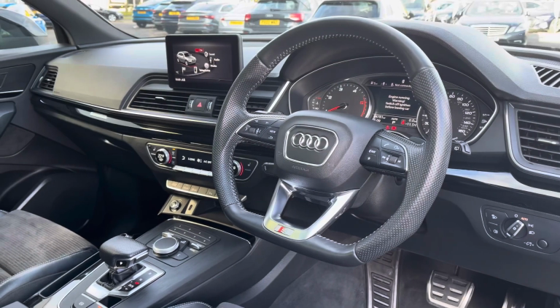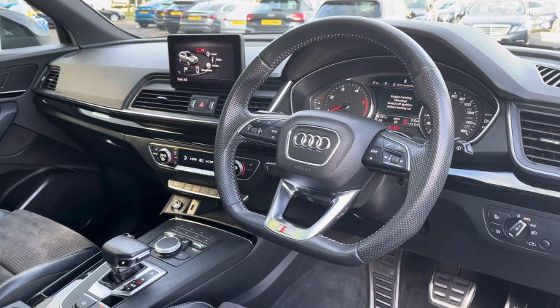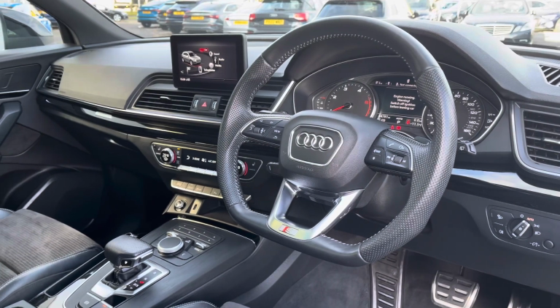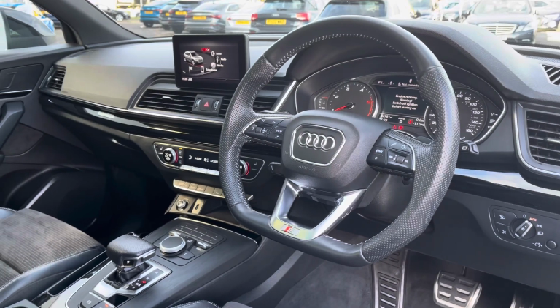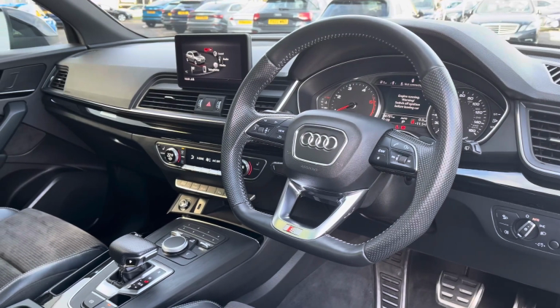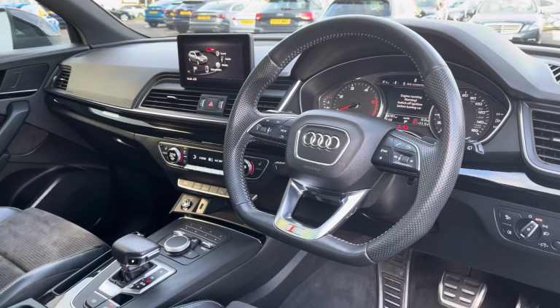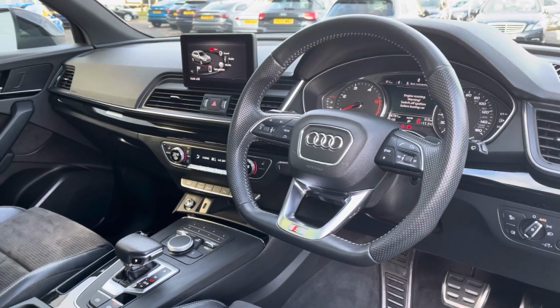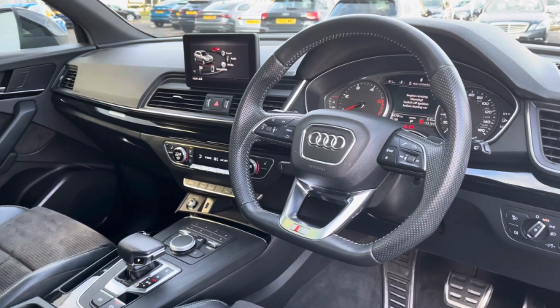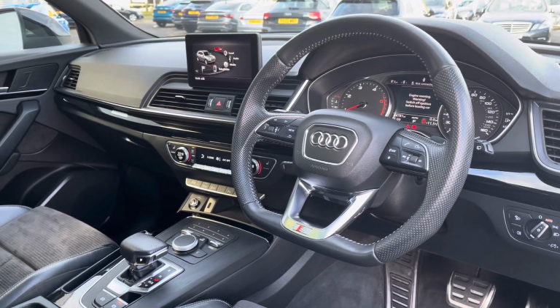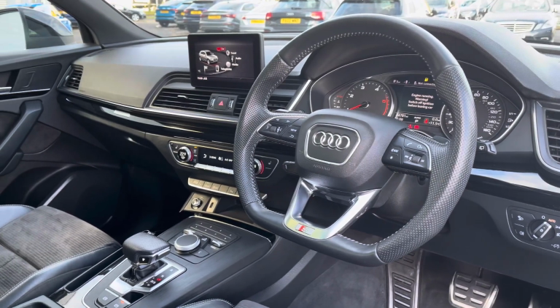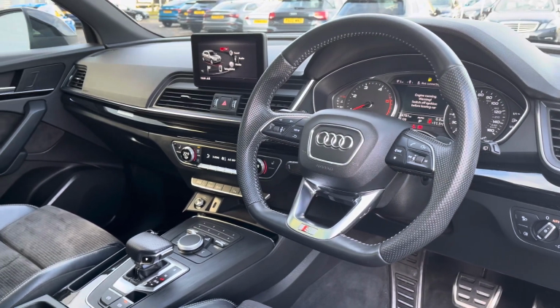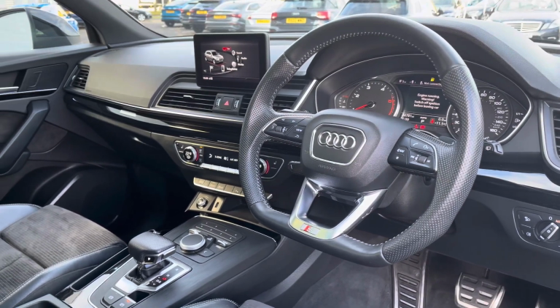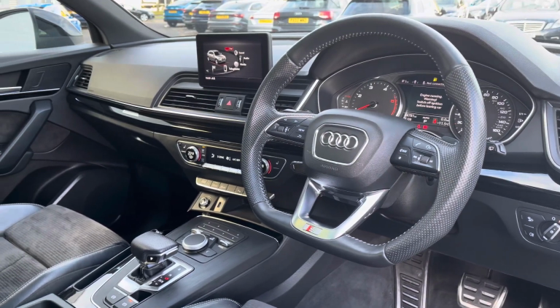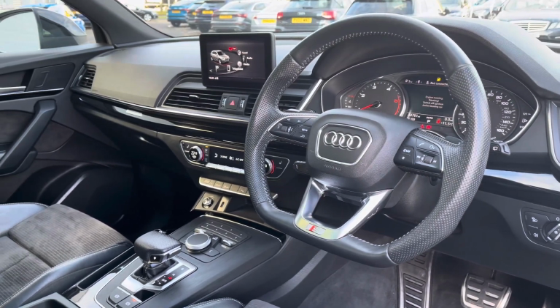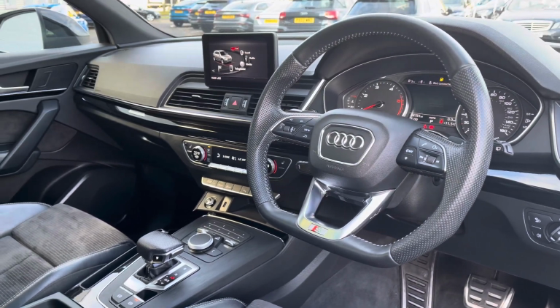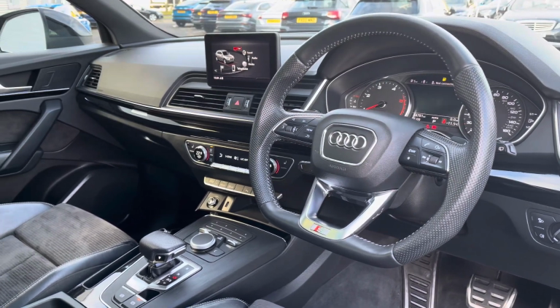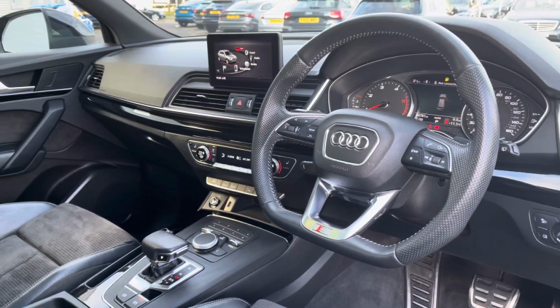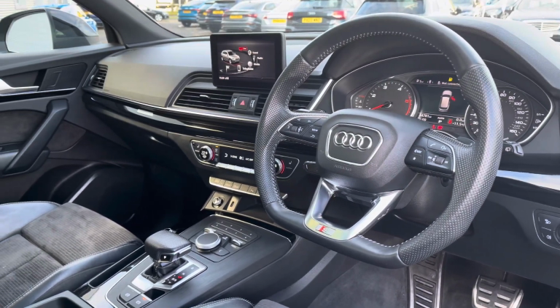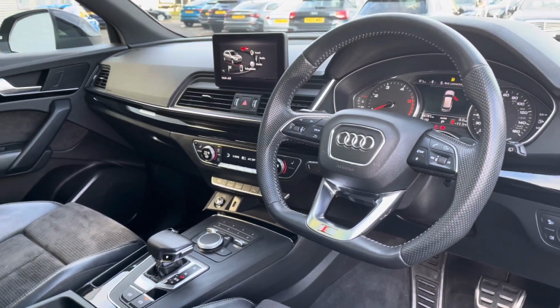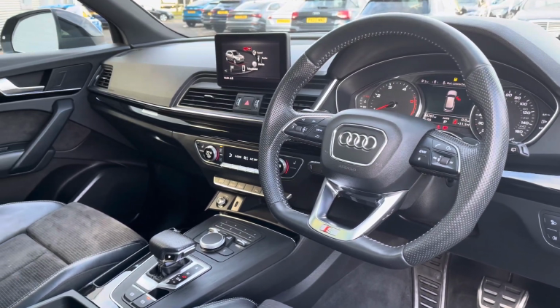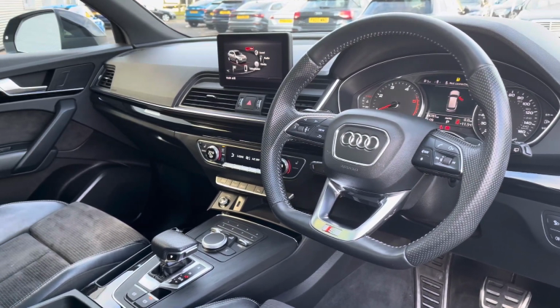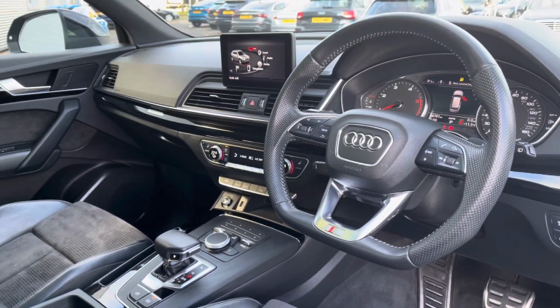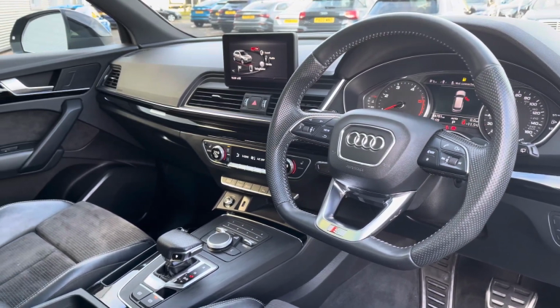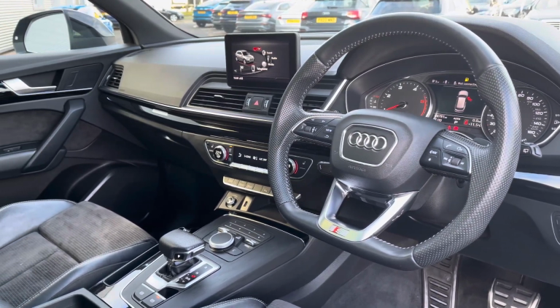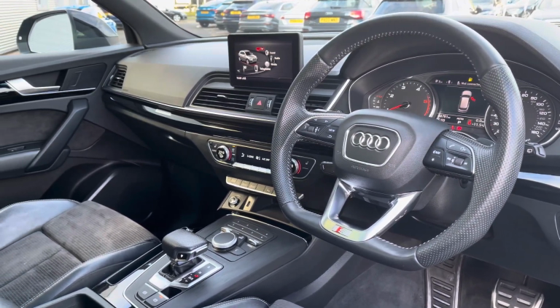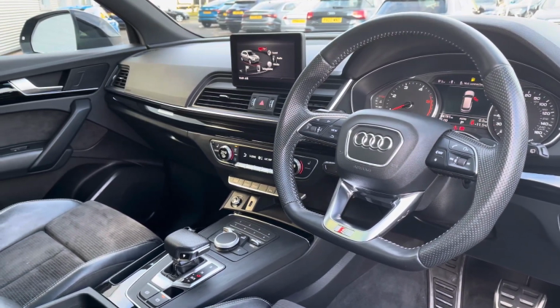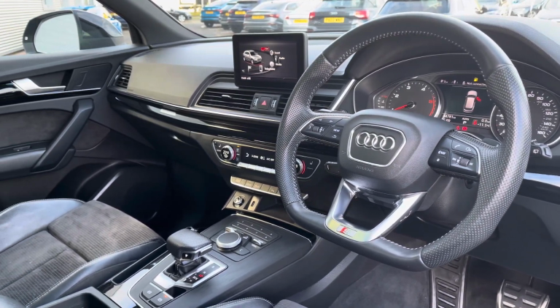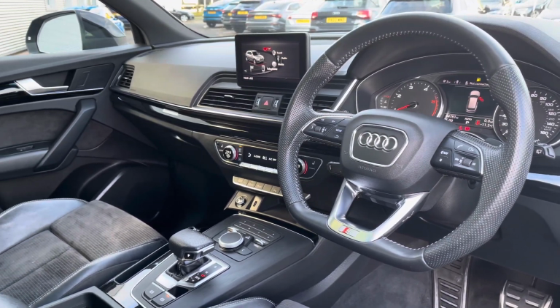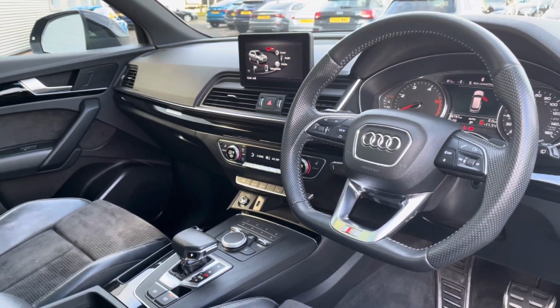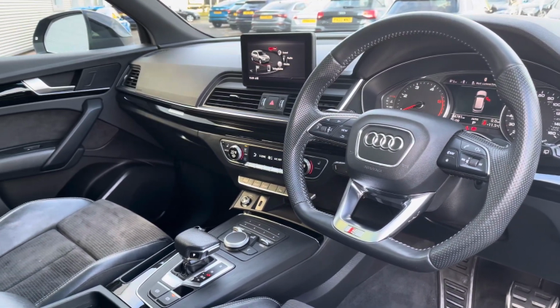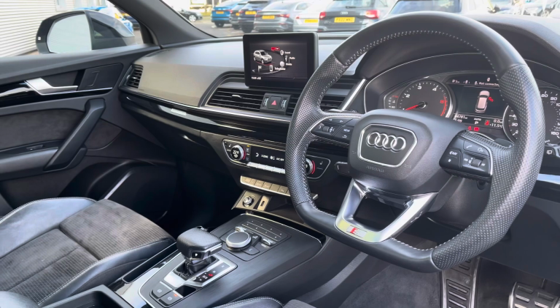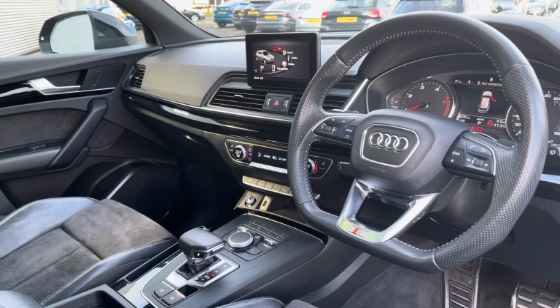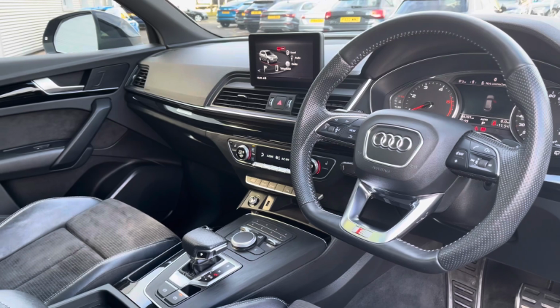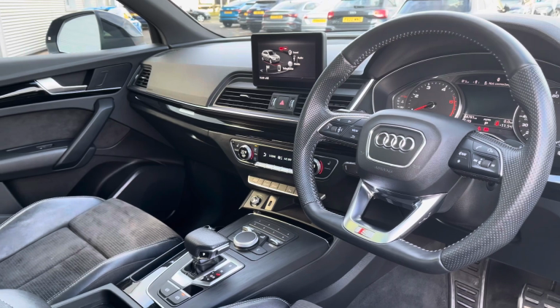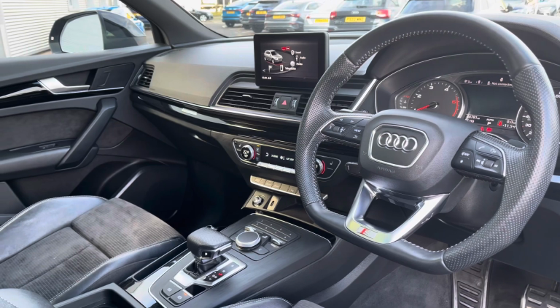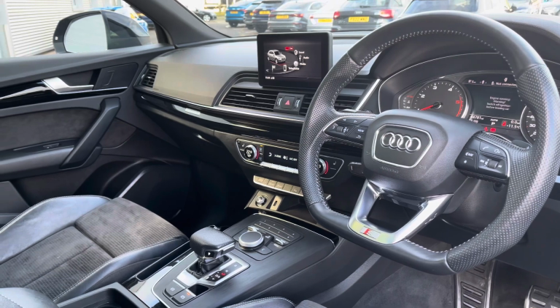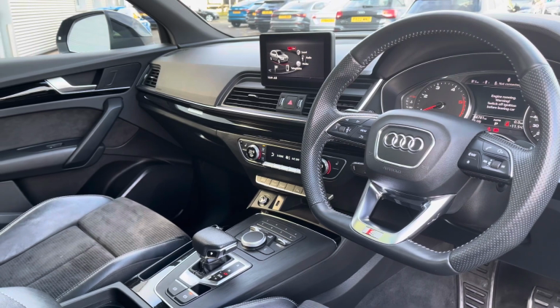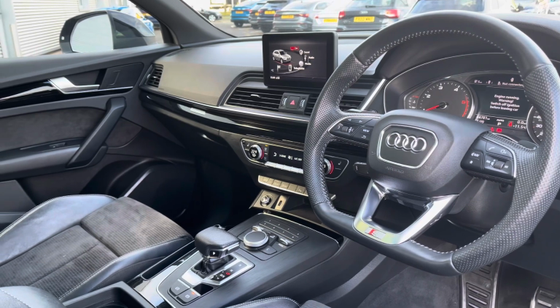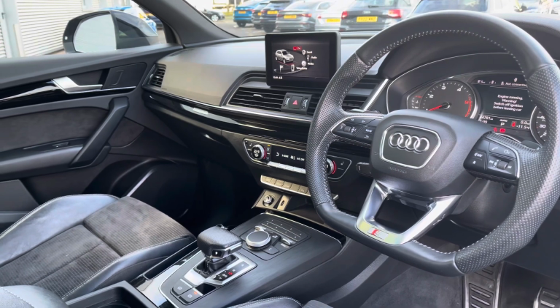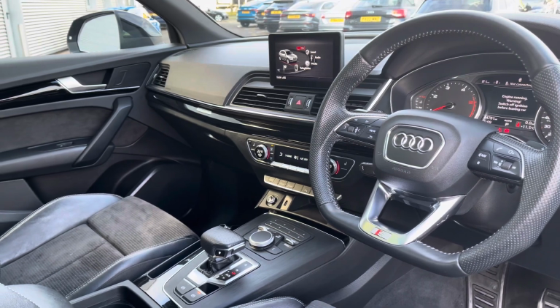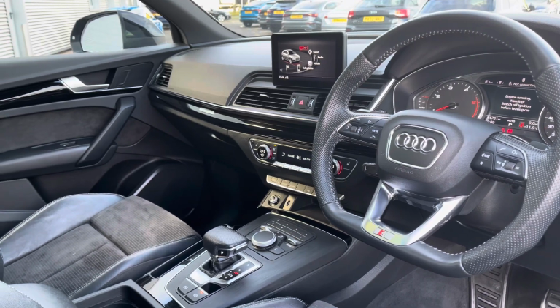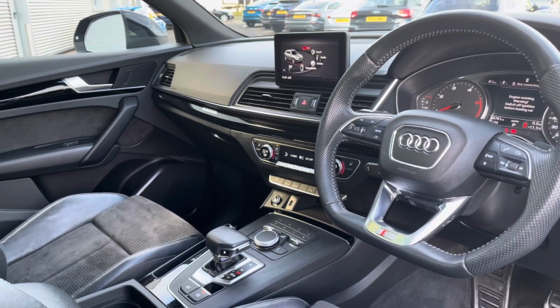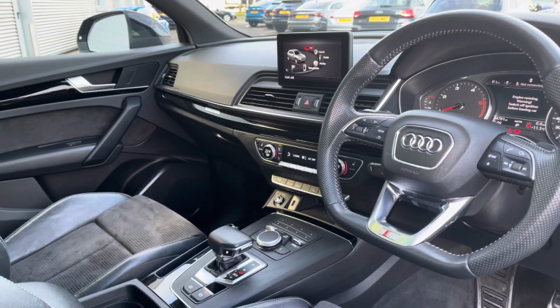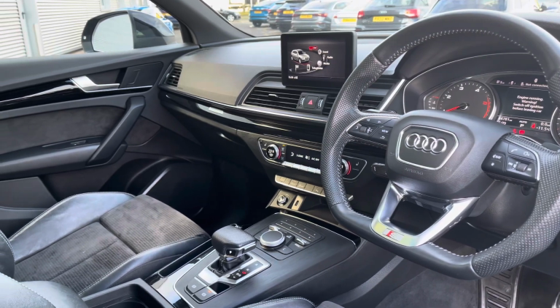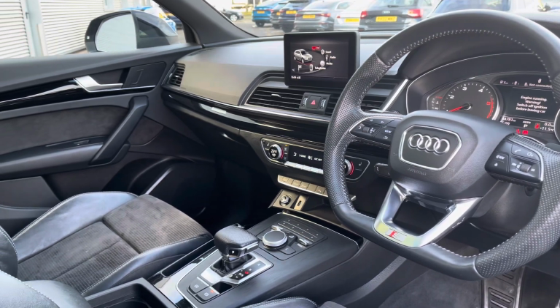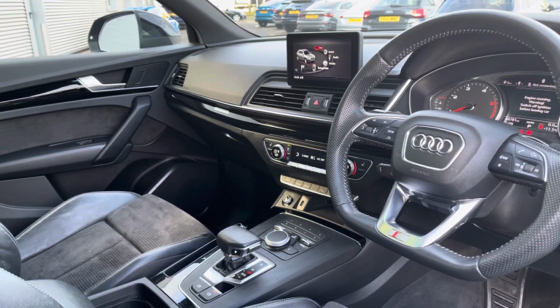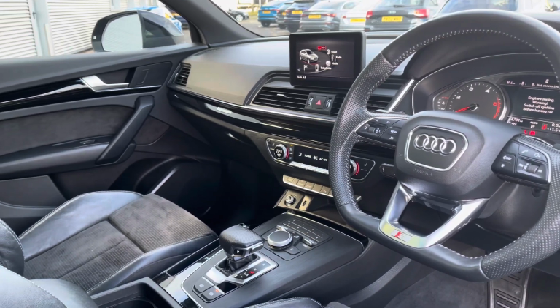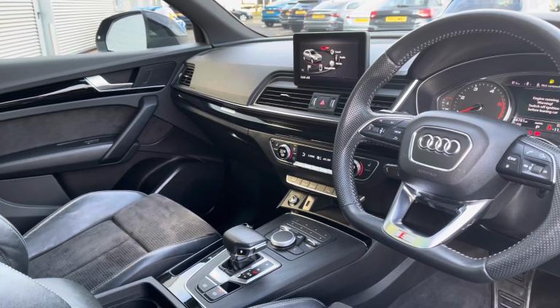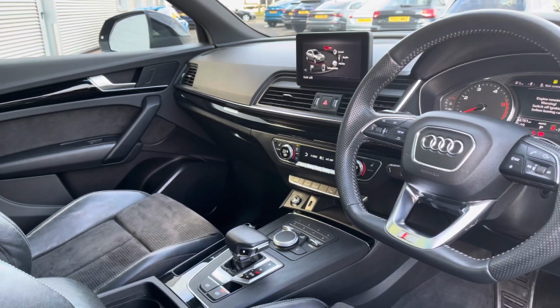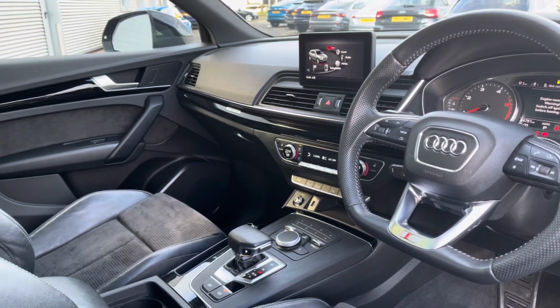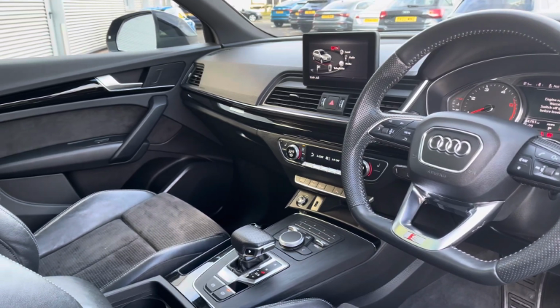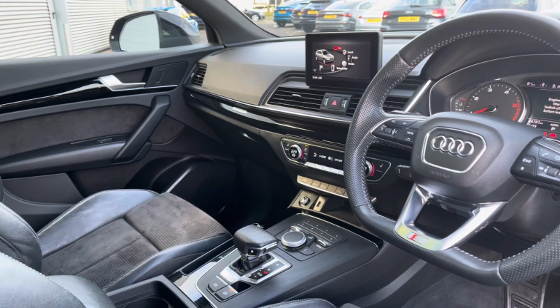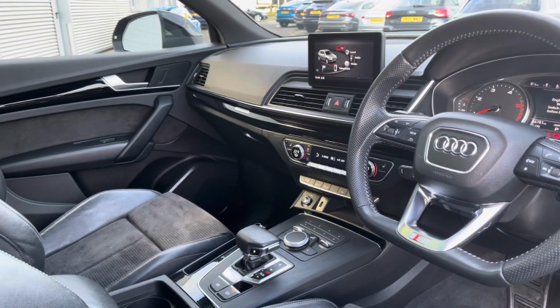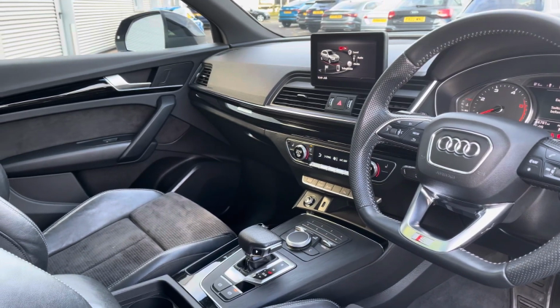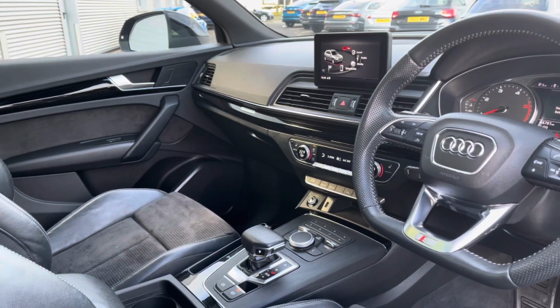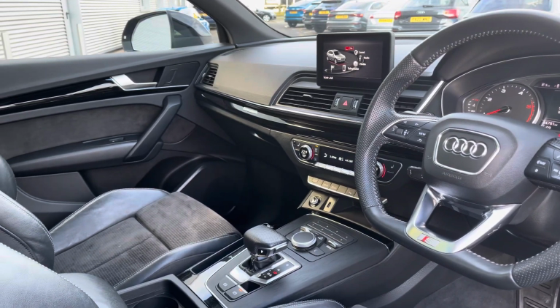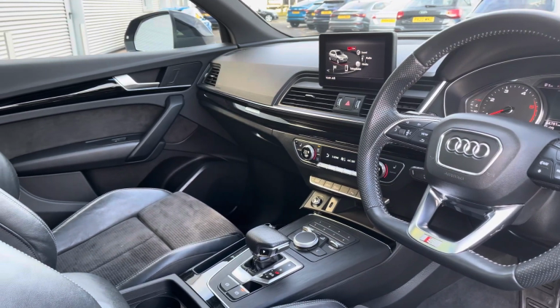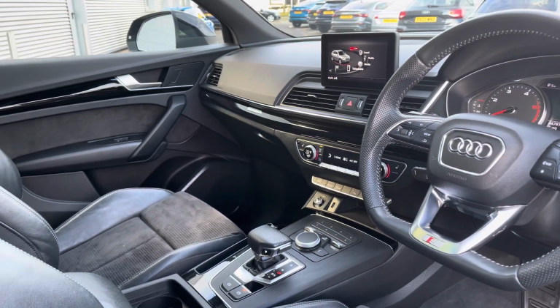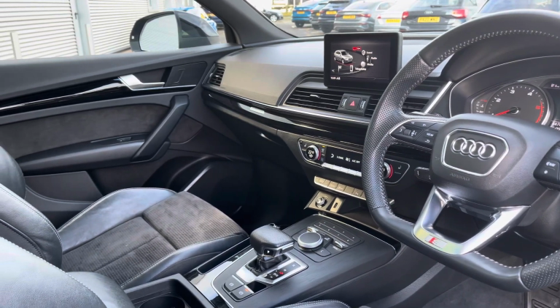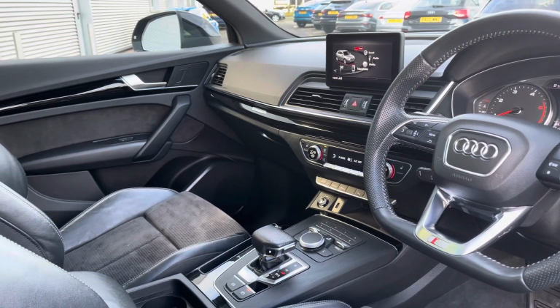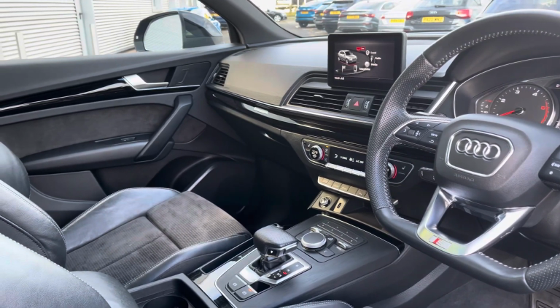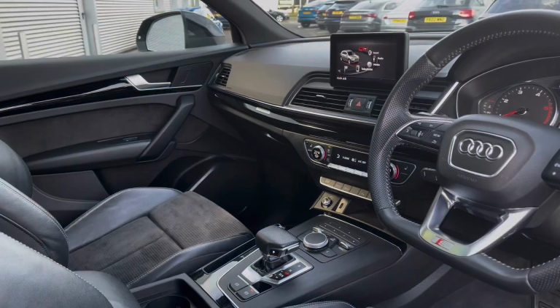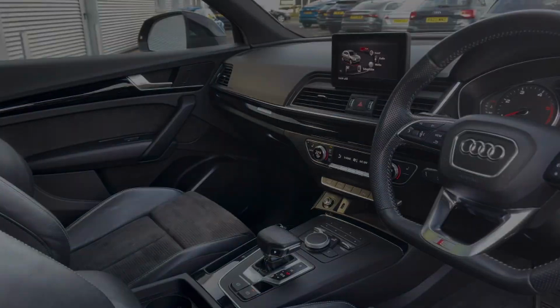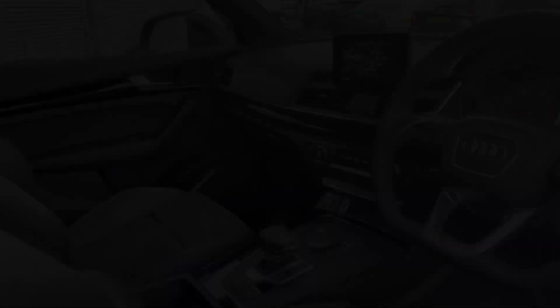To the front you've got a flat bottom leather wrapped steering wheel and a very driver focused interior, with the piano black inlays providing a nice premium look.